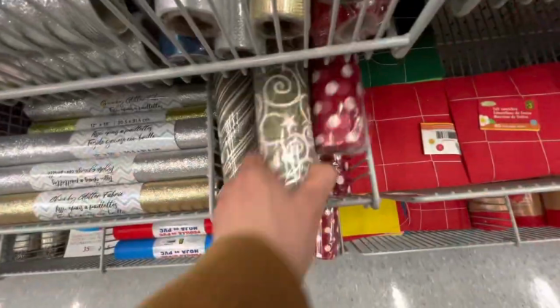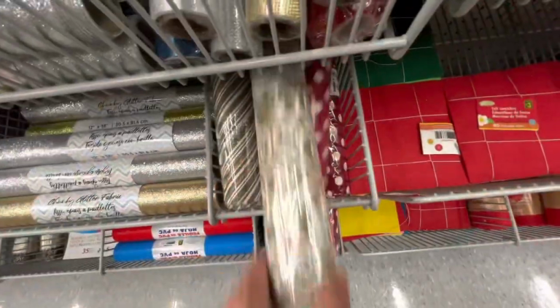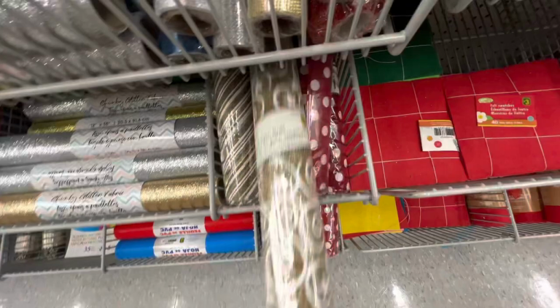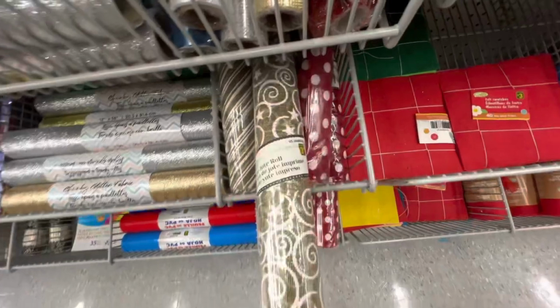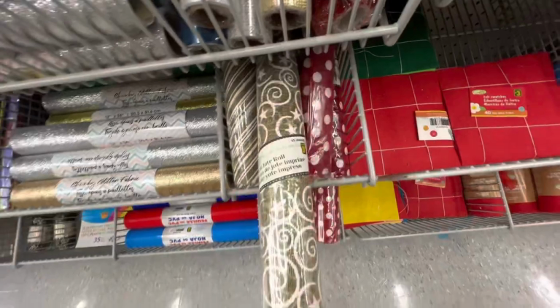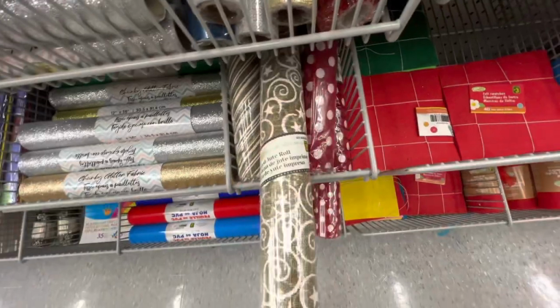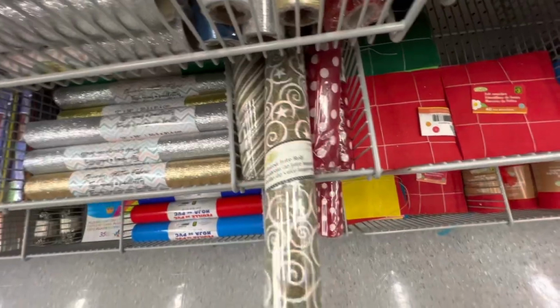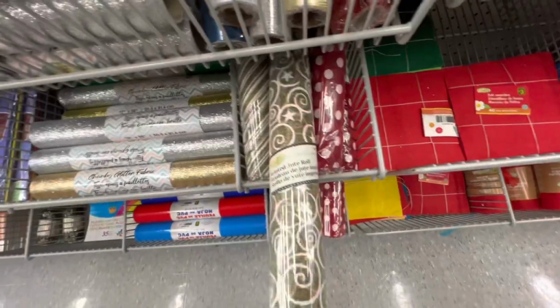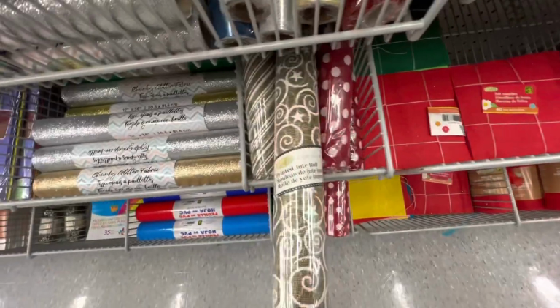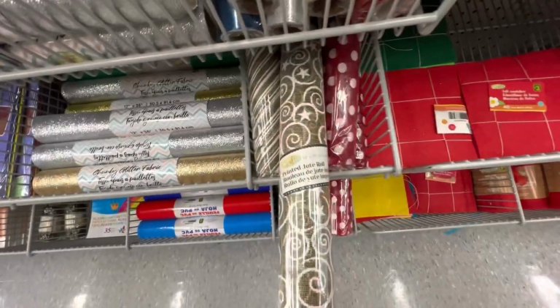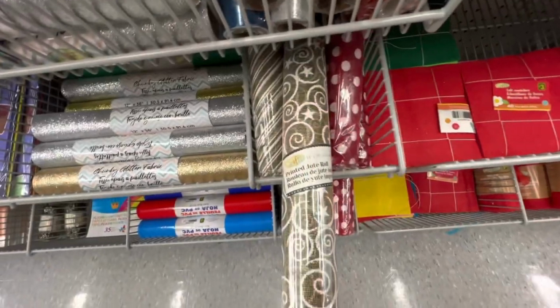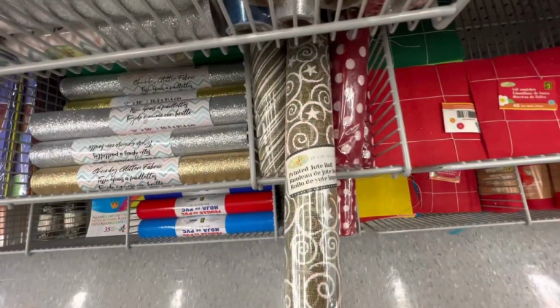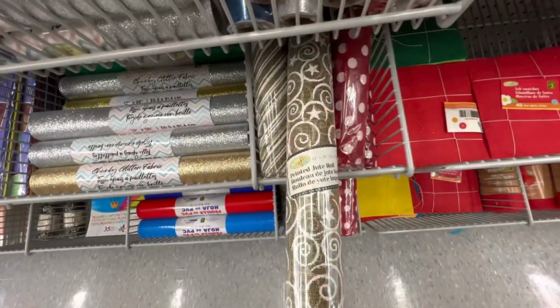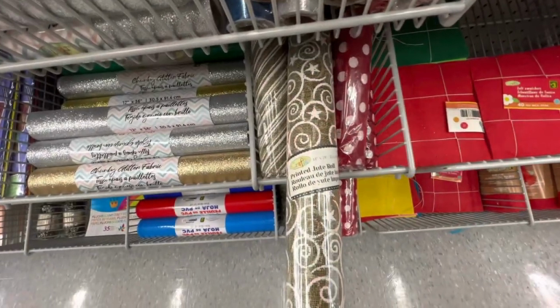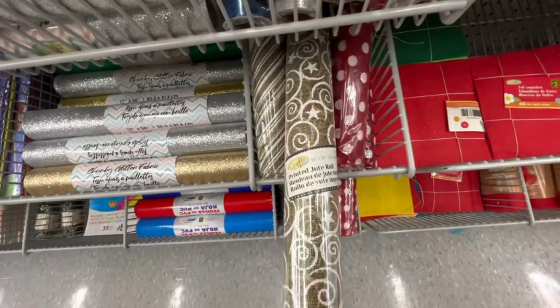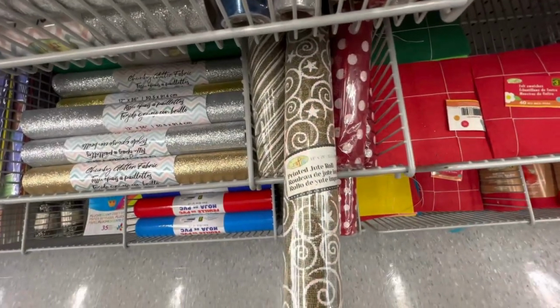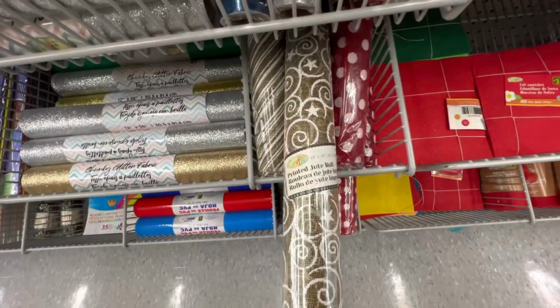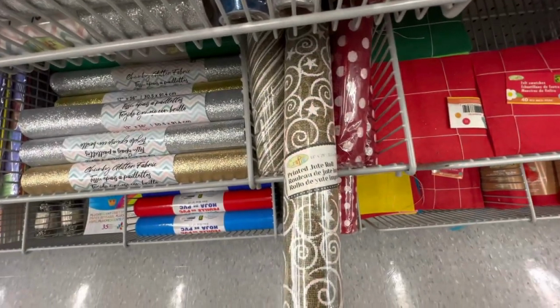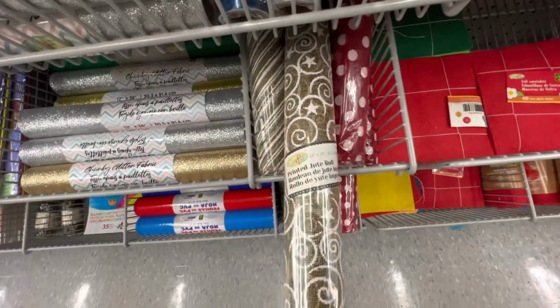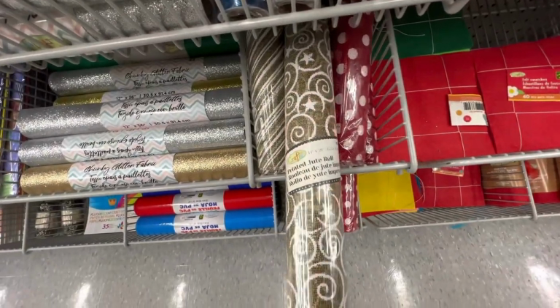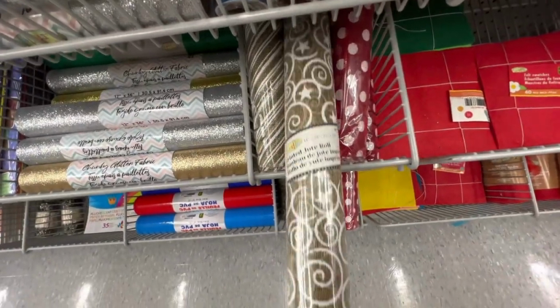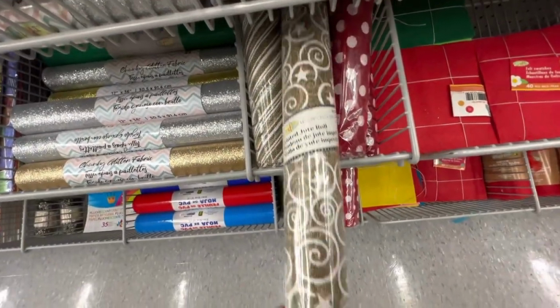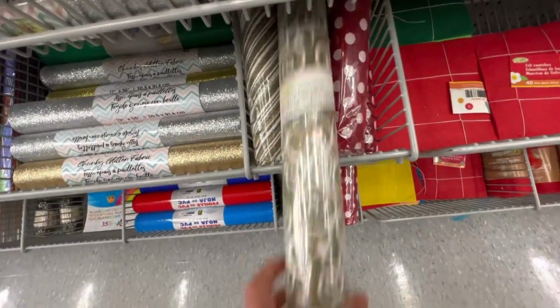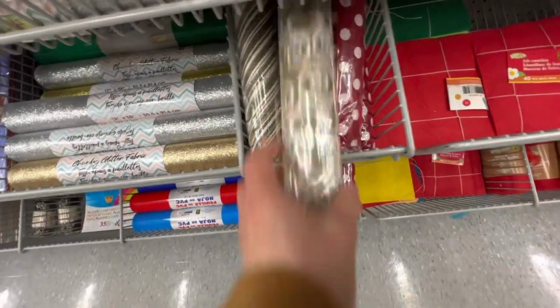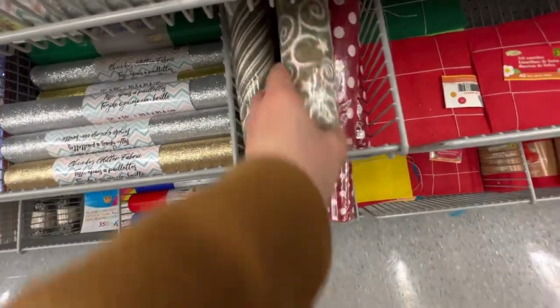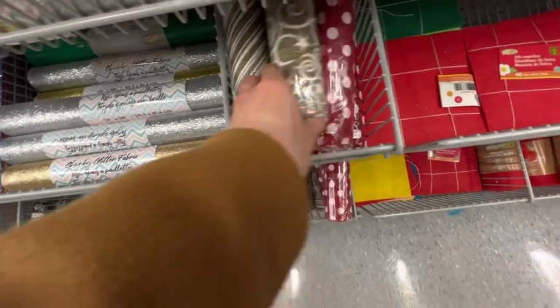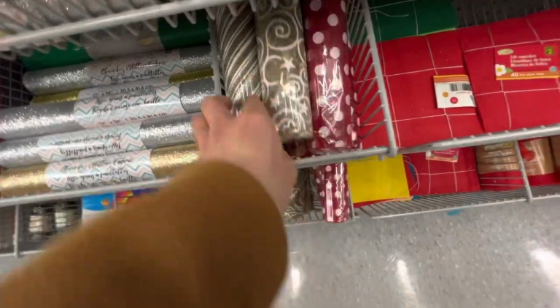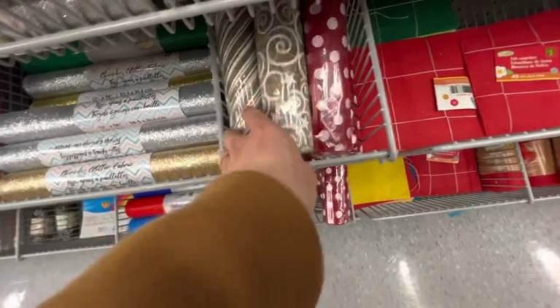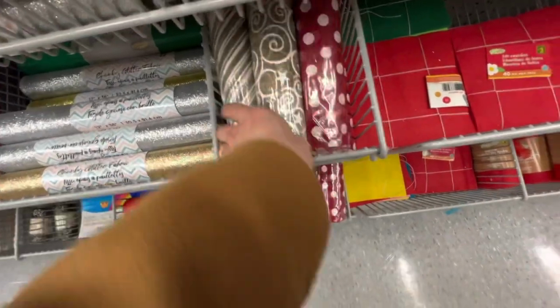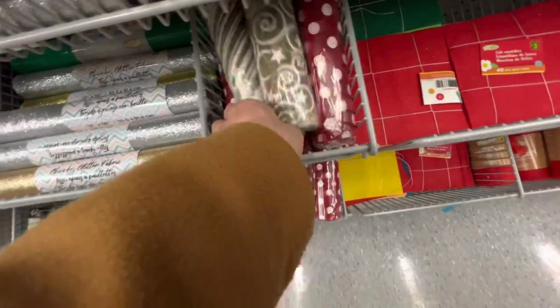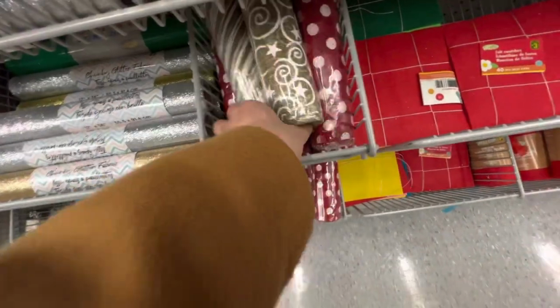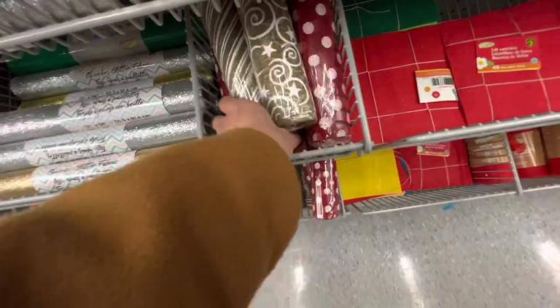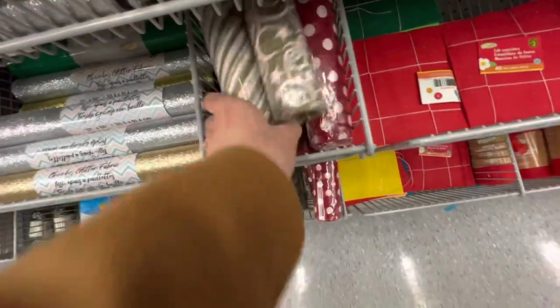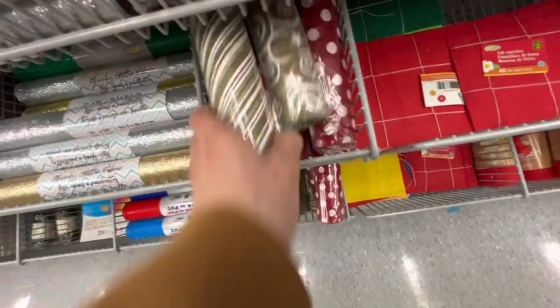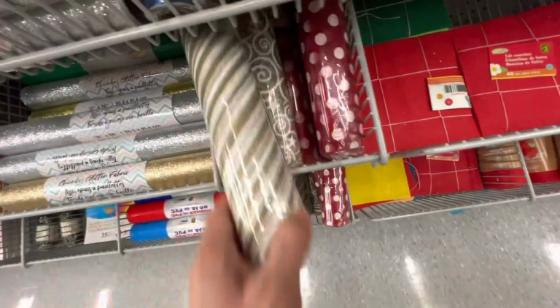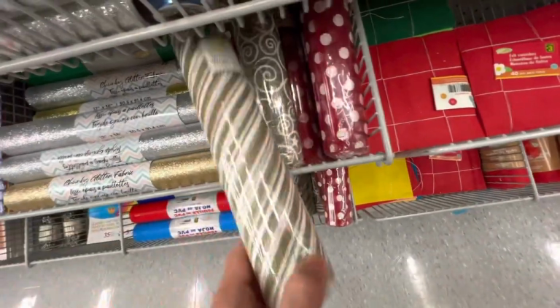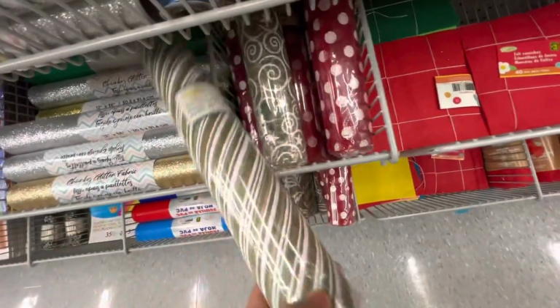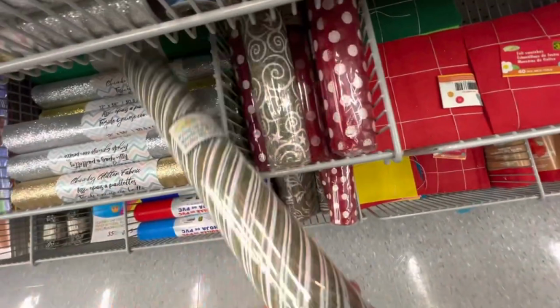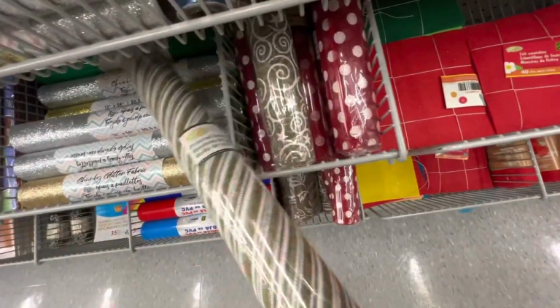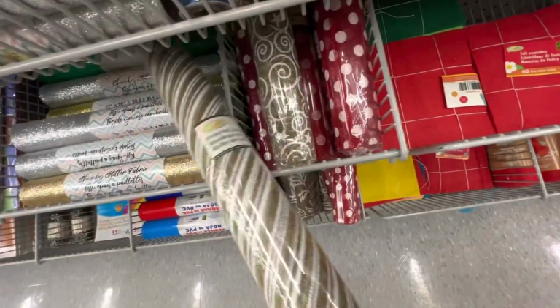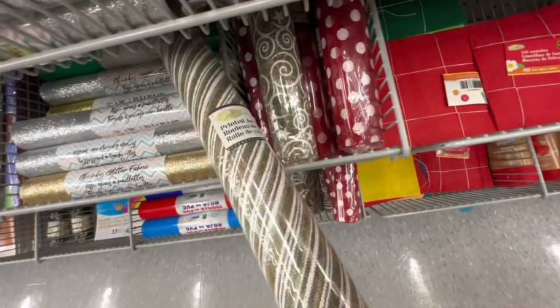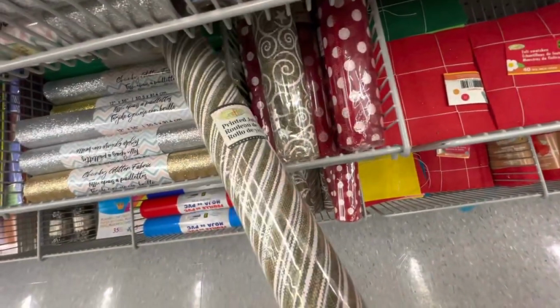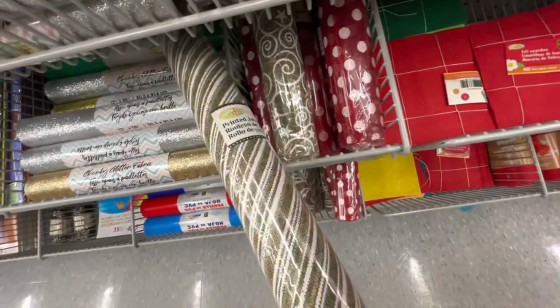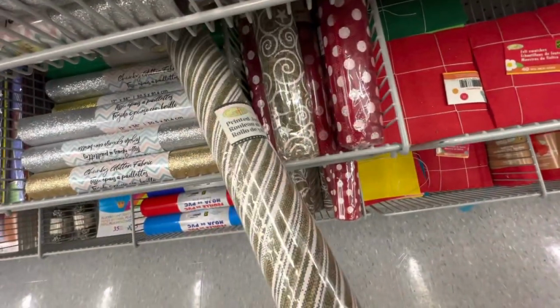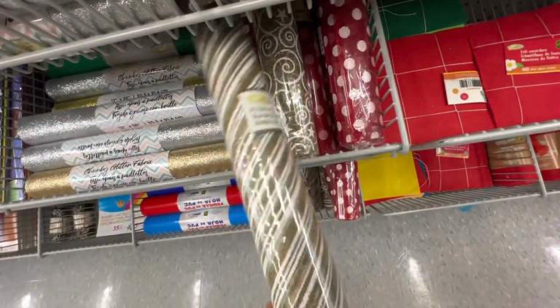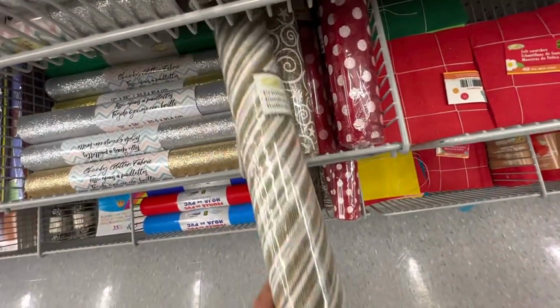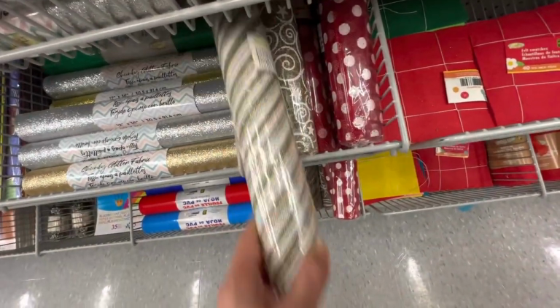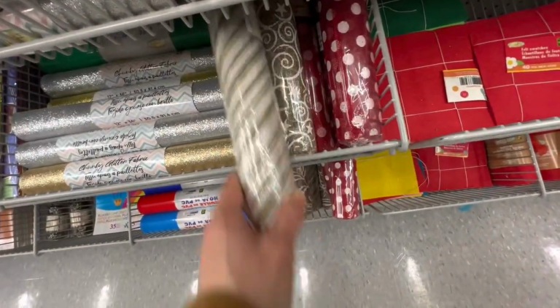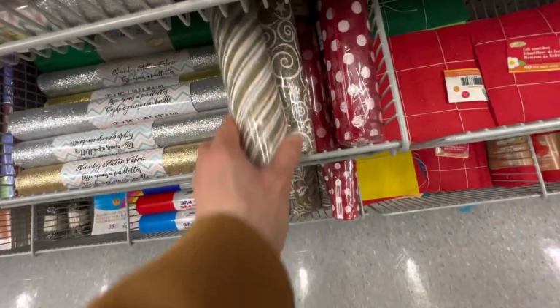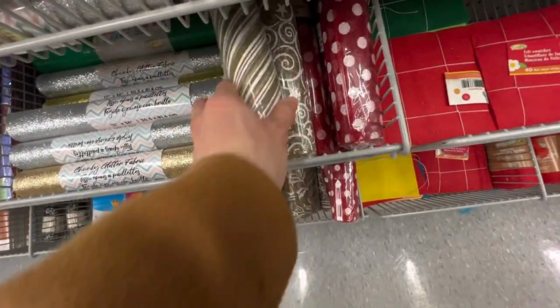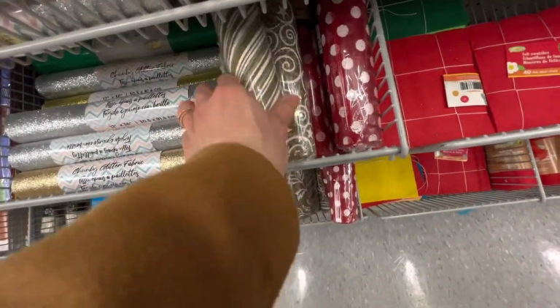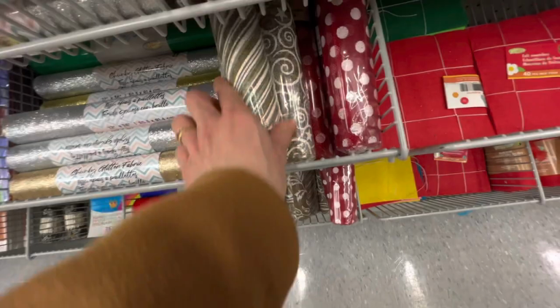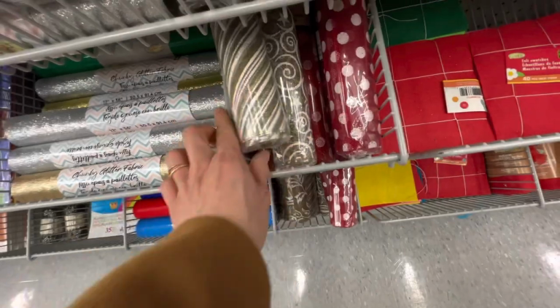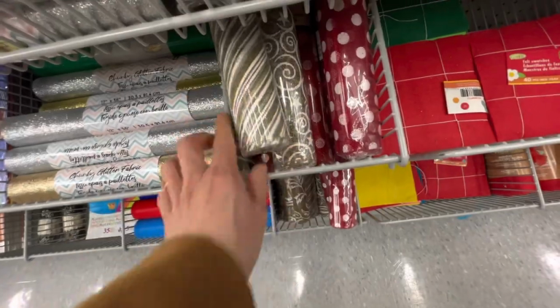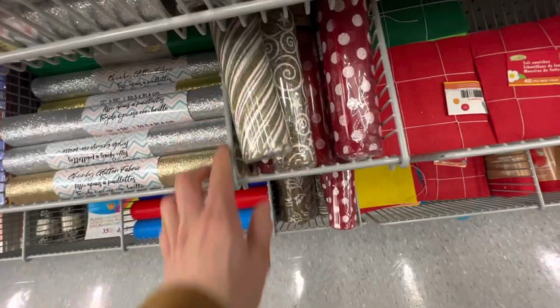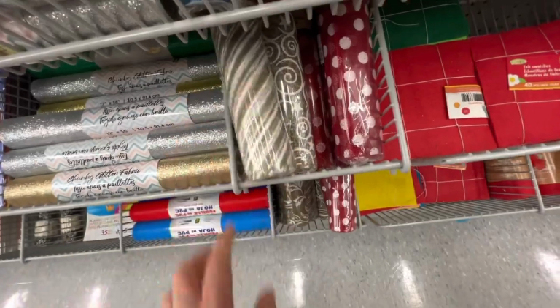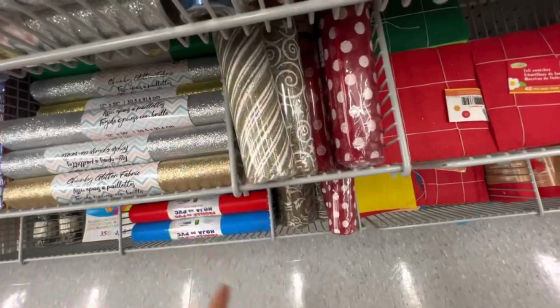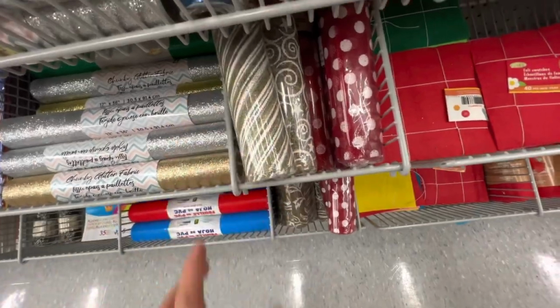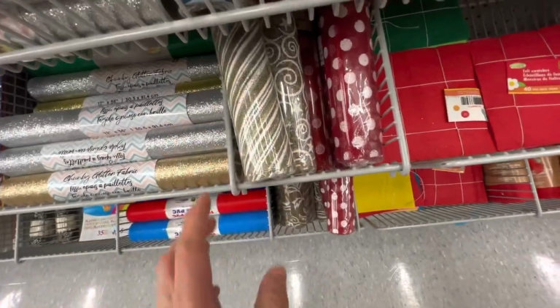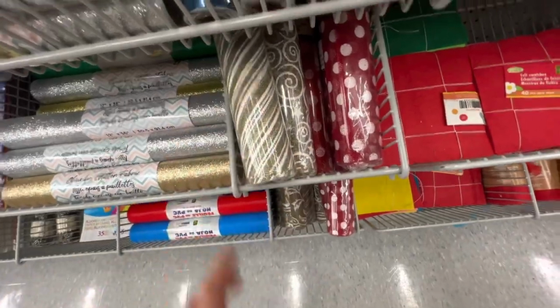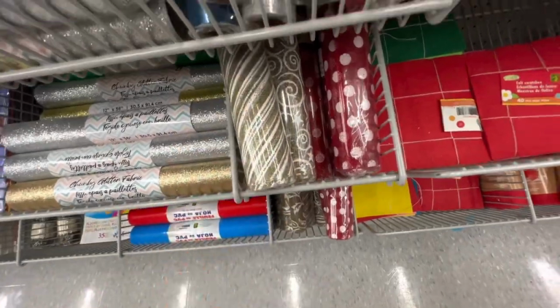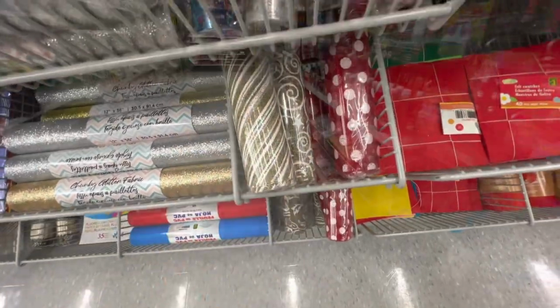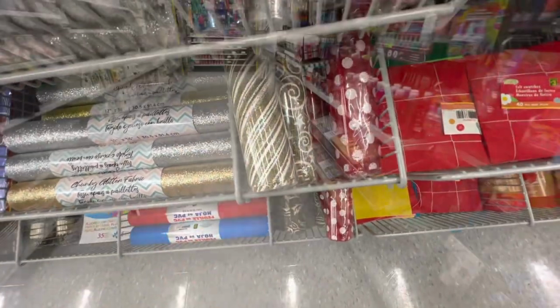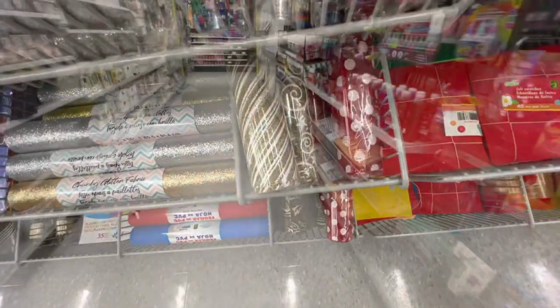They have these printed tube rolls but that's not really what I'm looking for. I'm looking for plain ones.